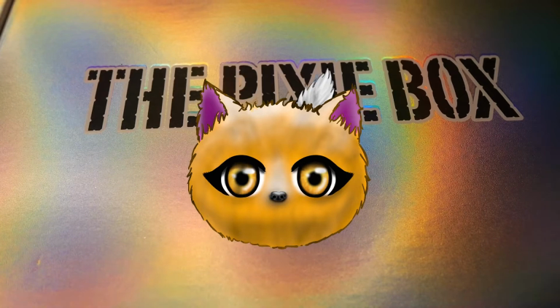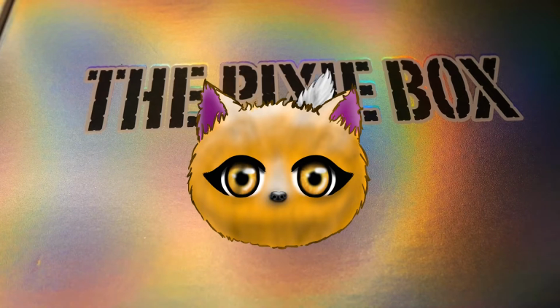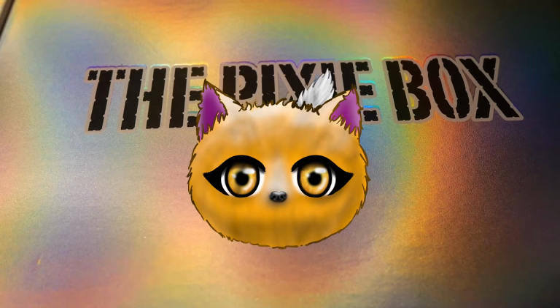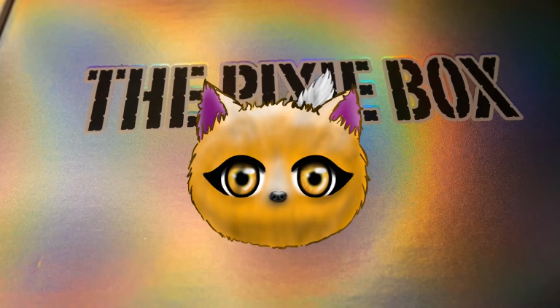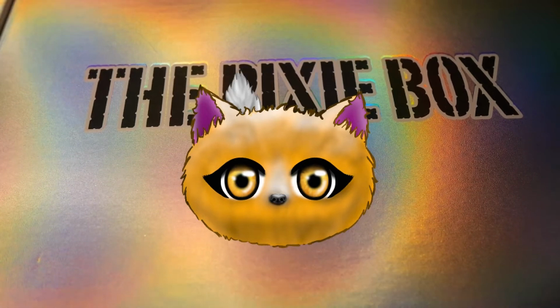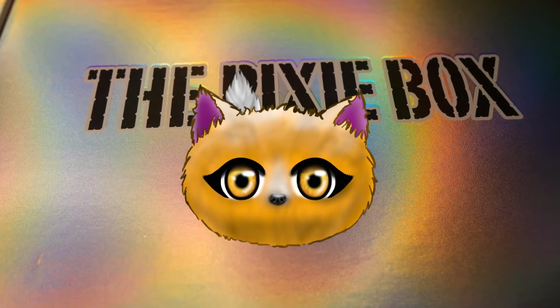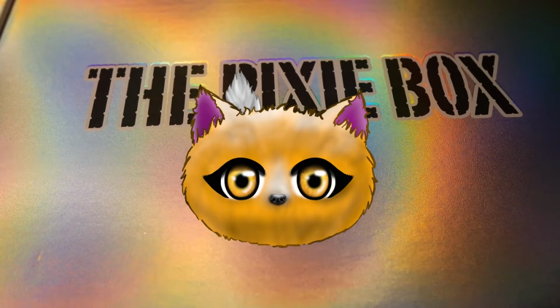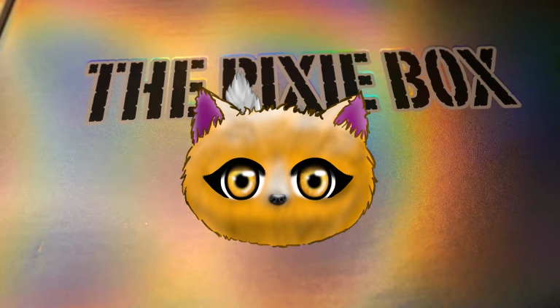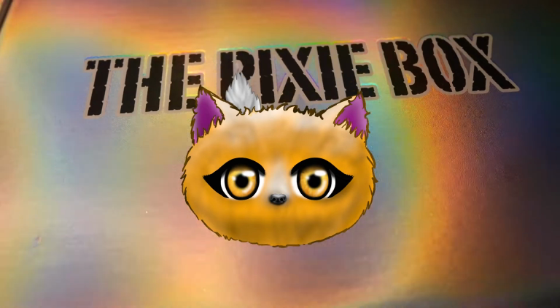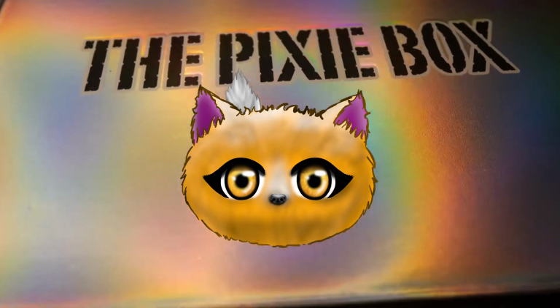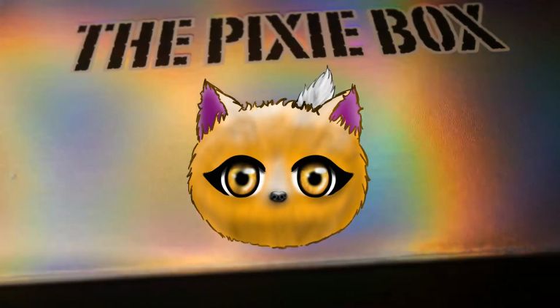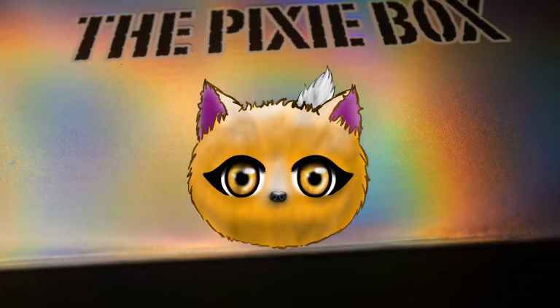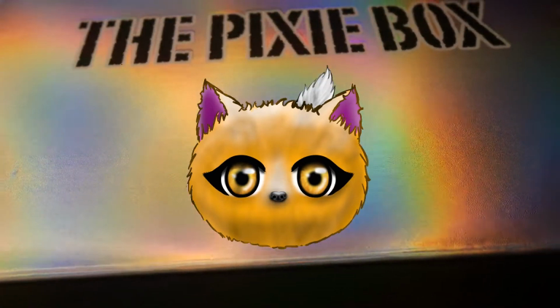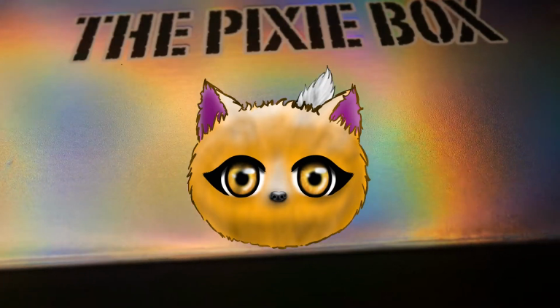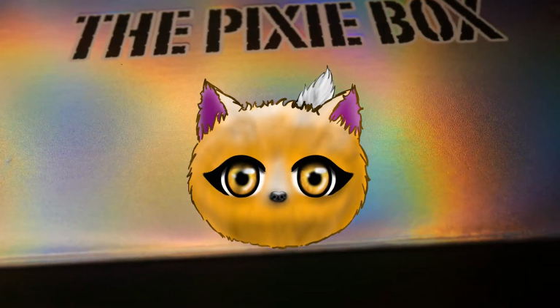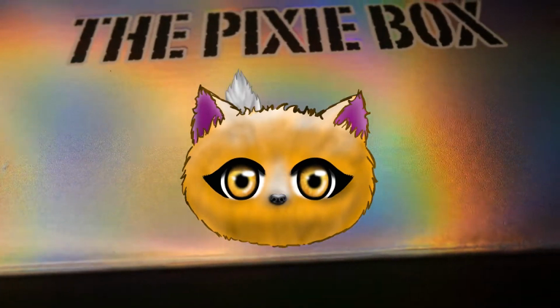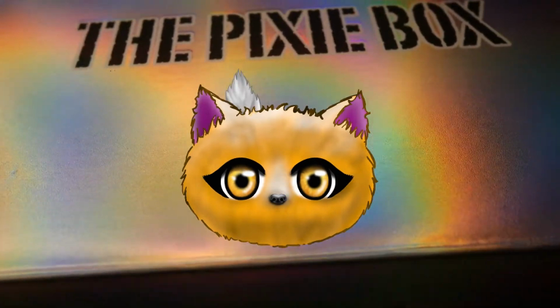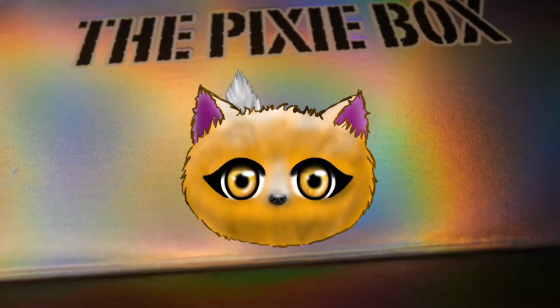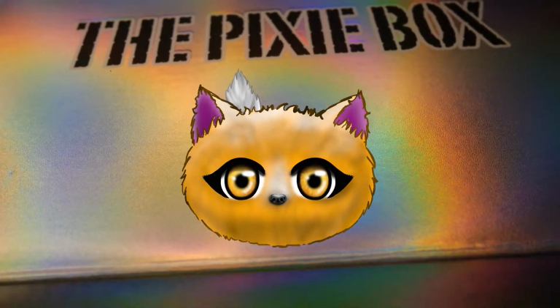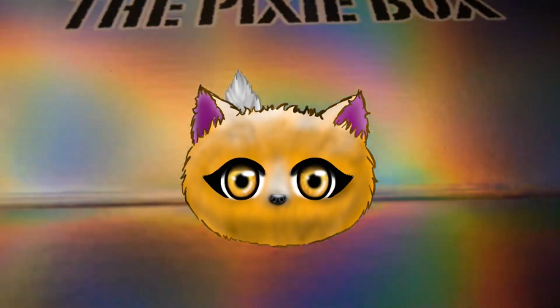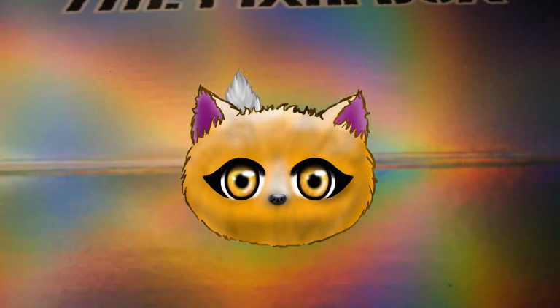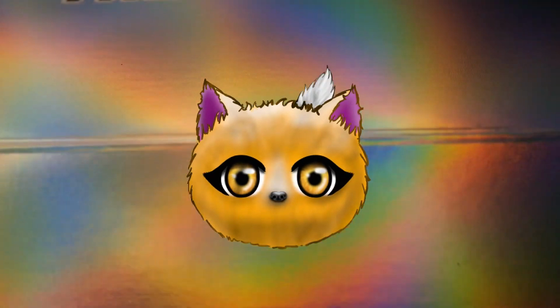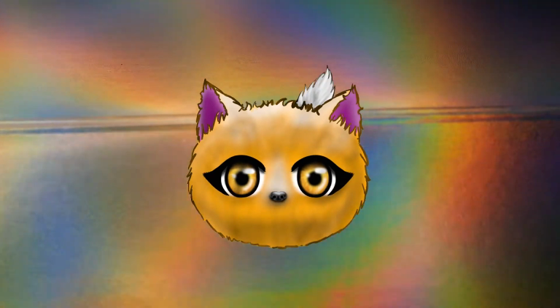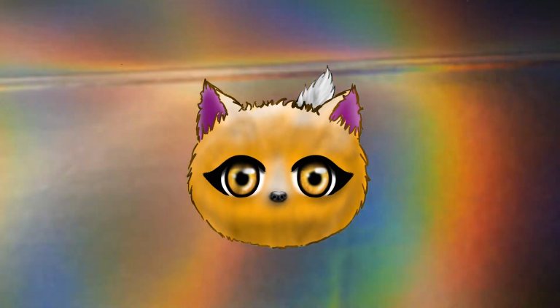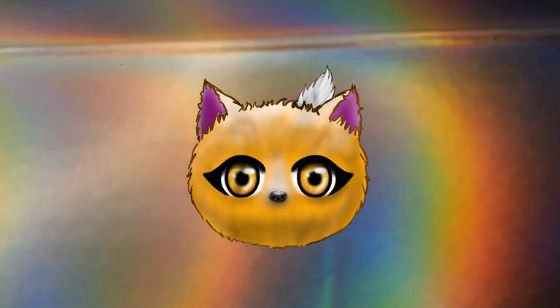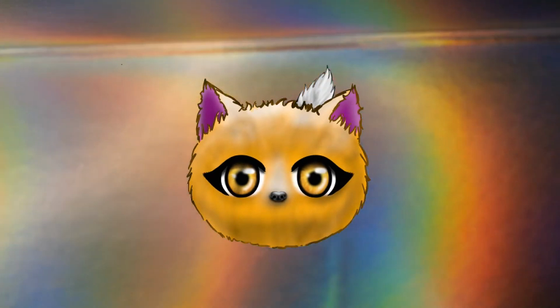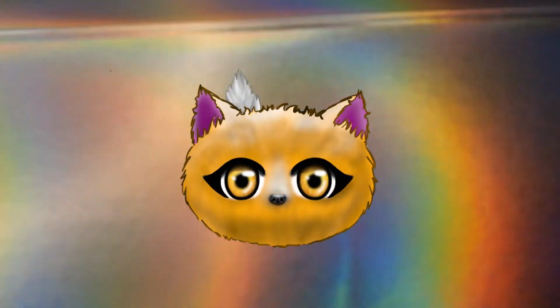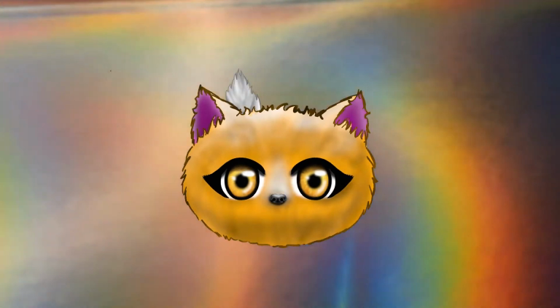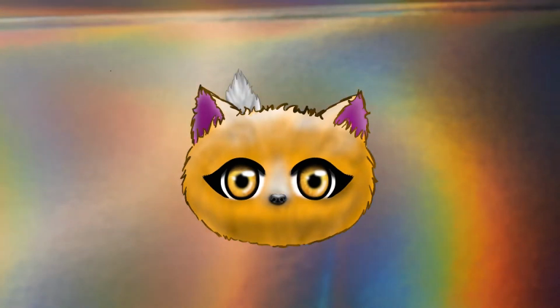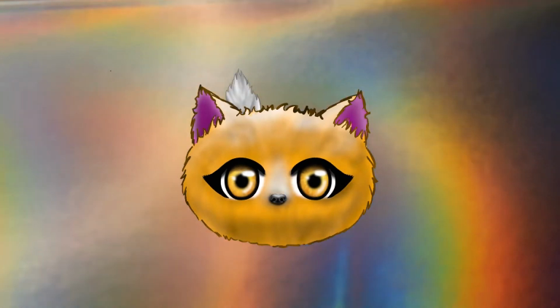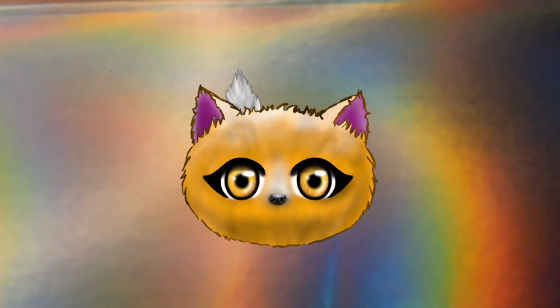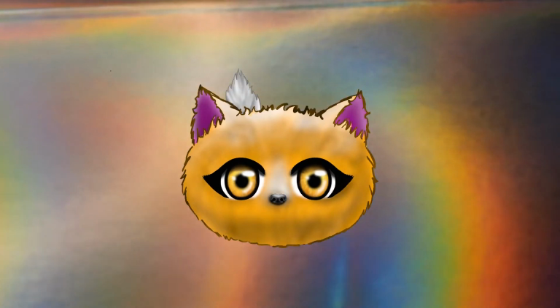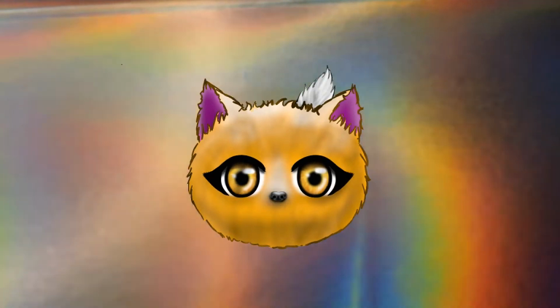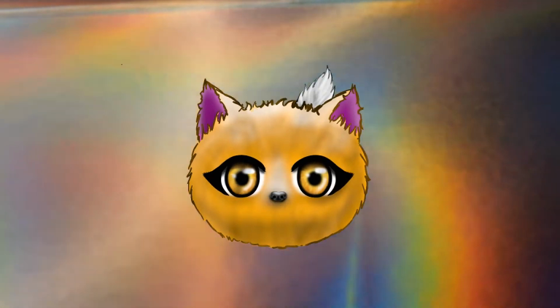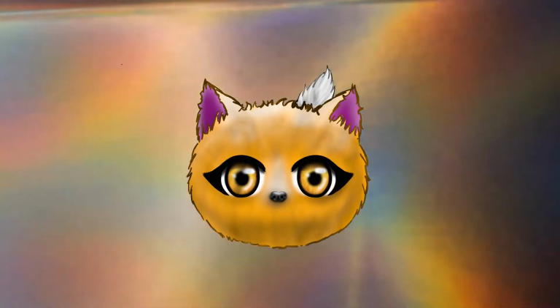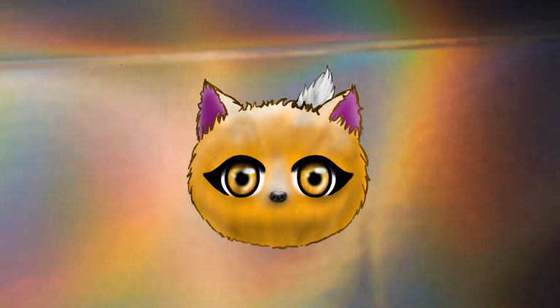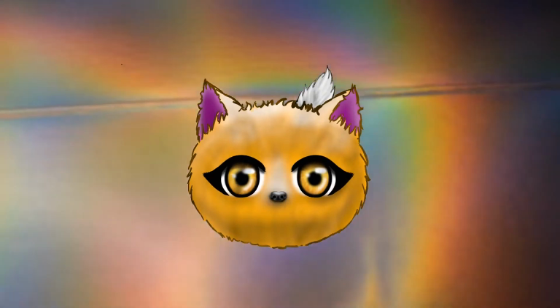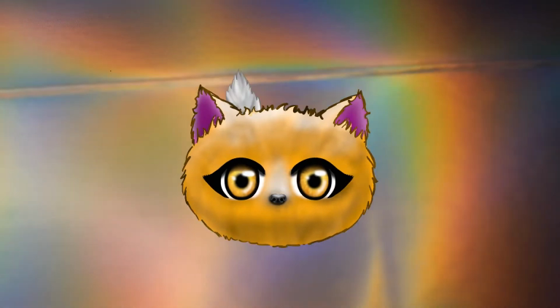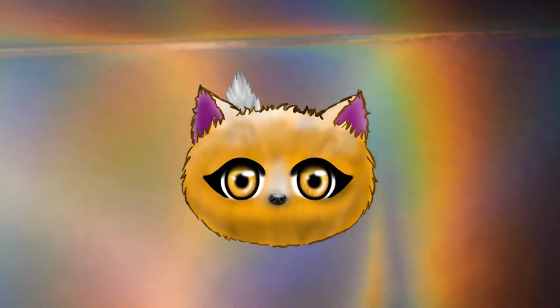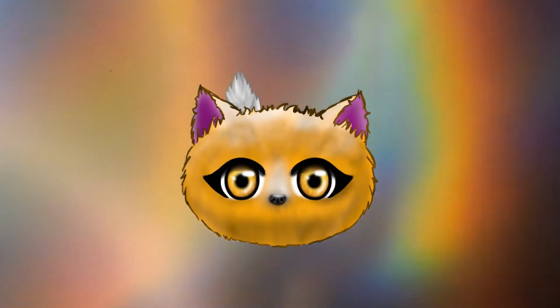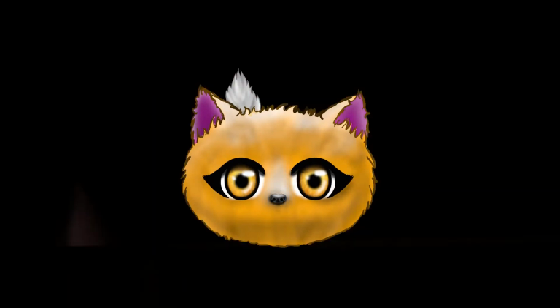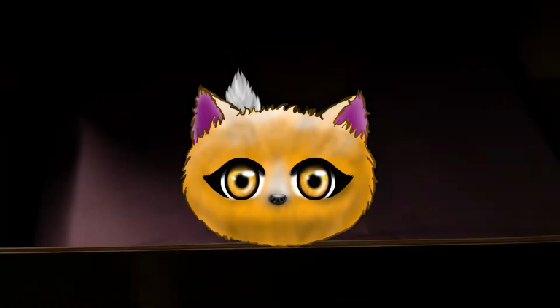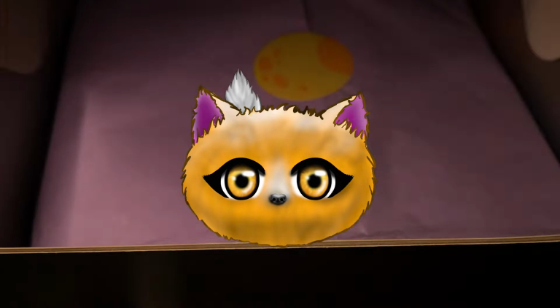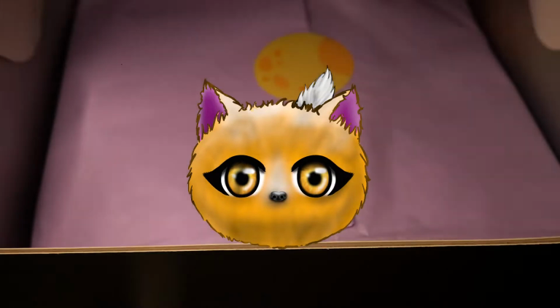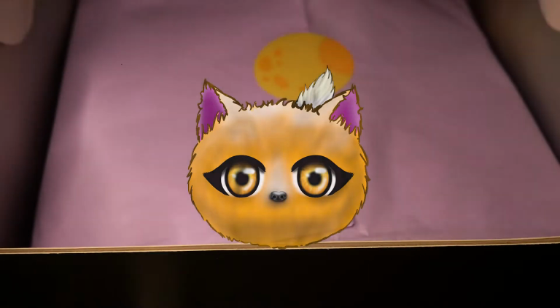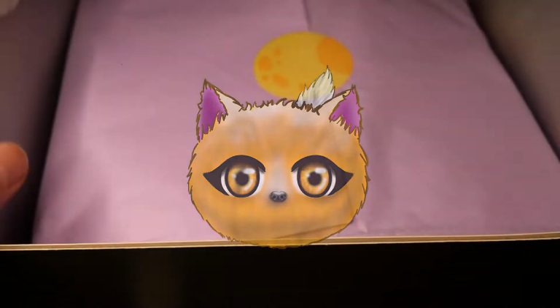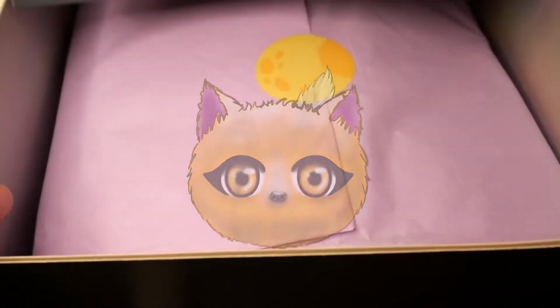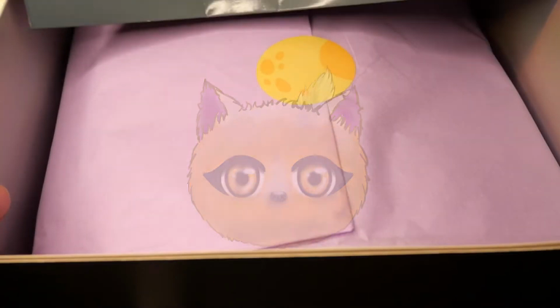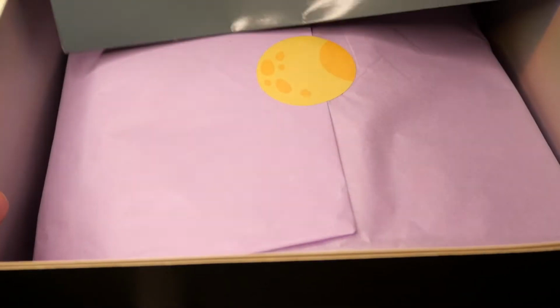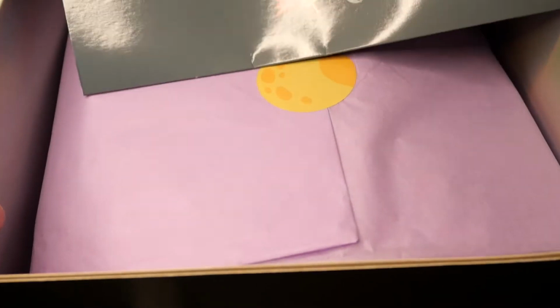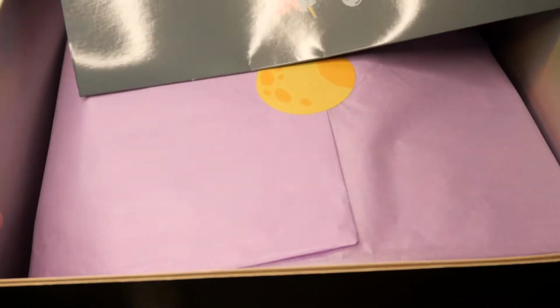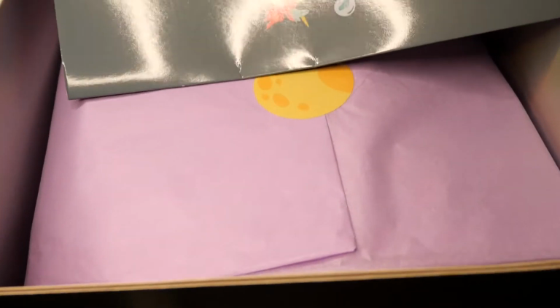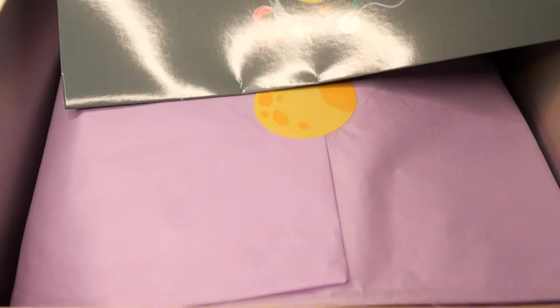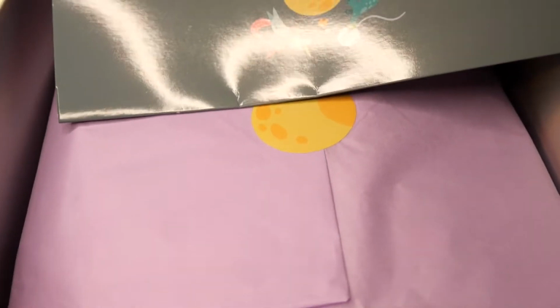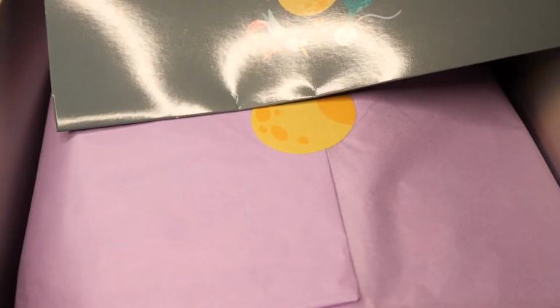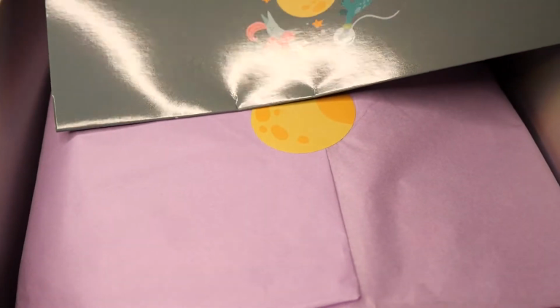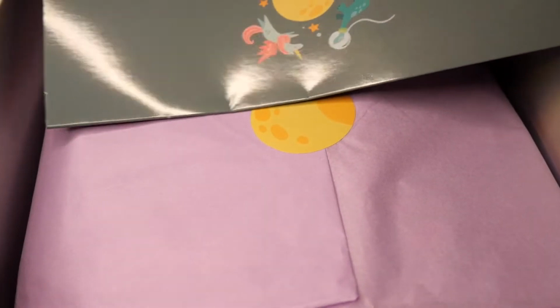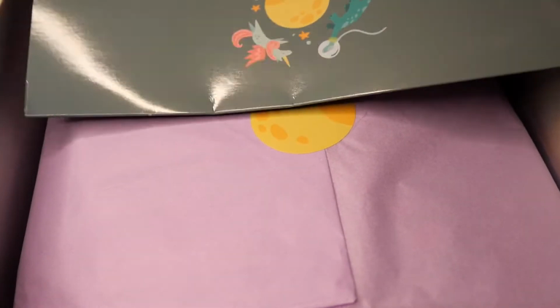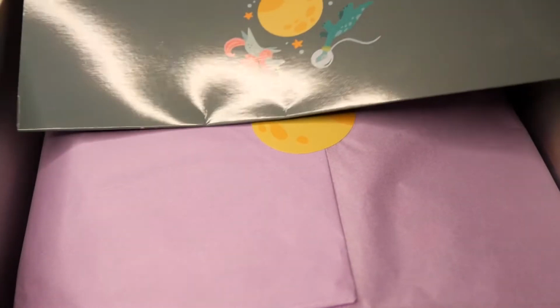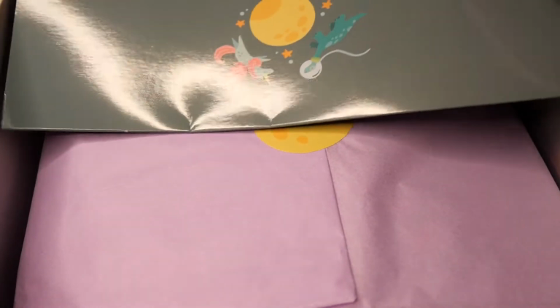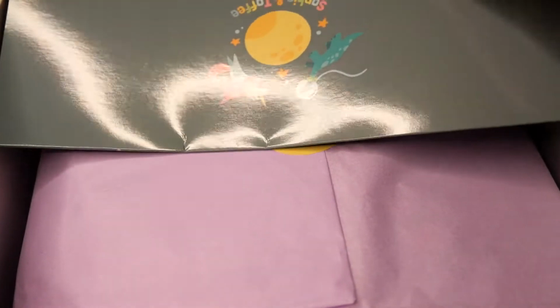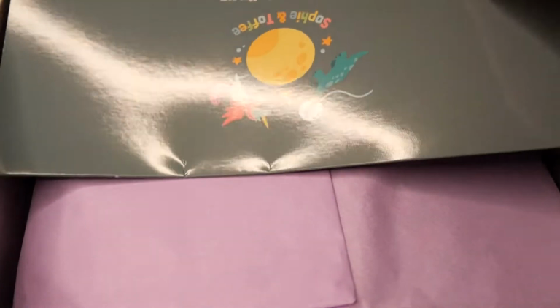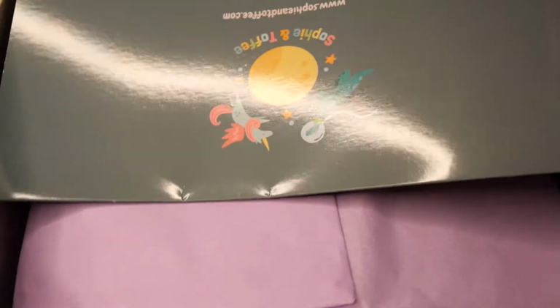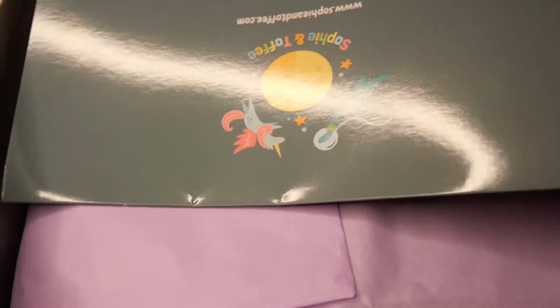Hello and welcome to this video. Today I'm going to unbox the Sophie on Toffee Joy of Giving Pixie Box.